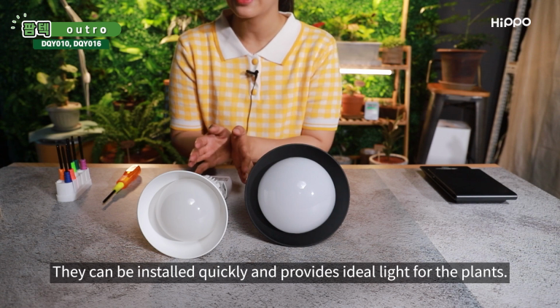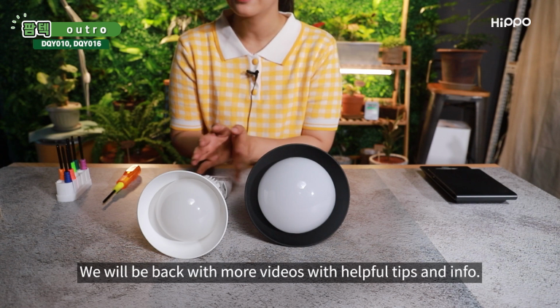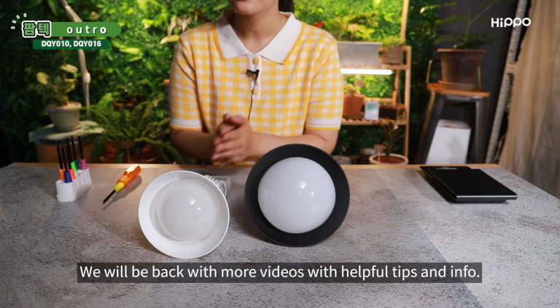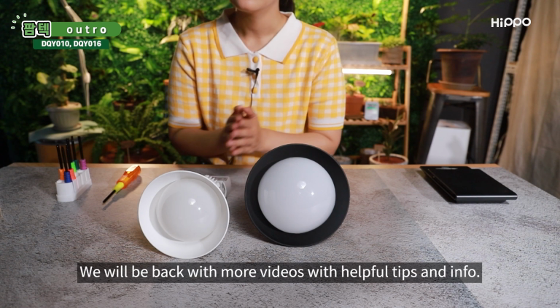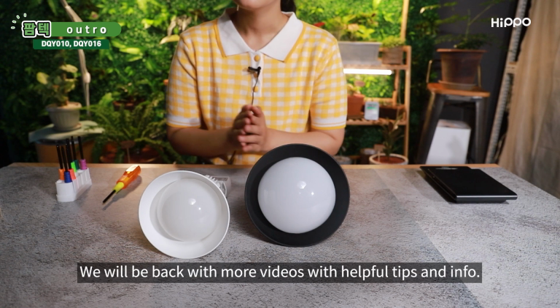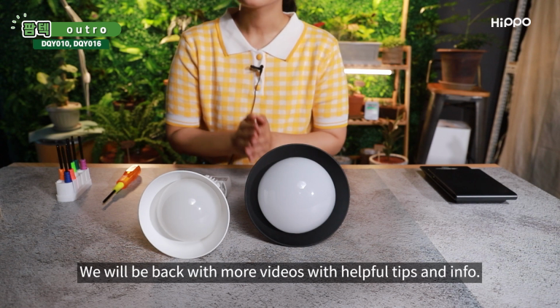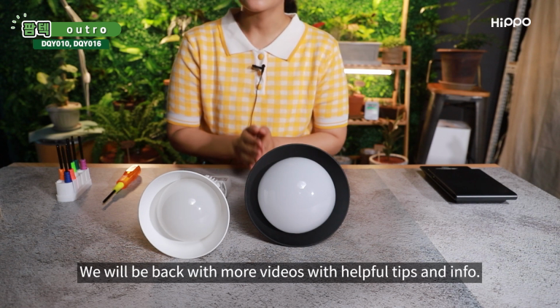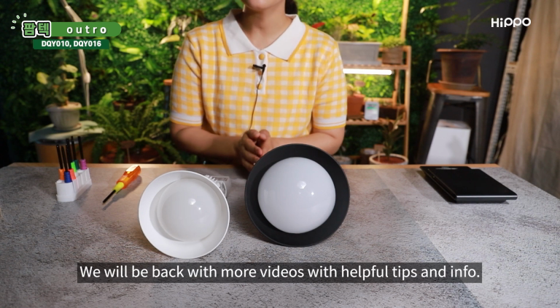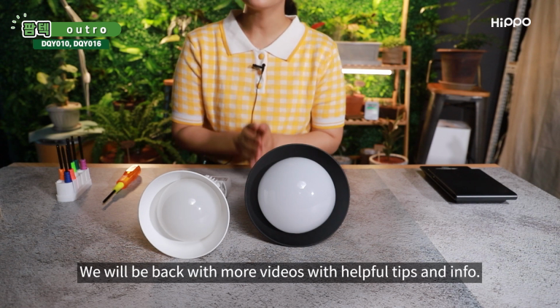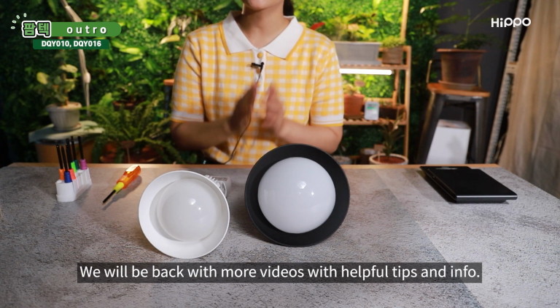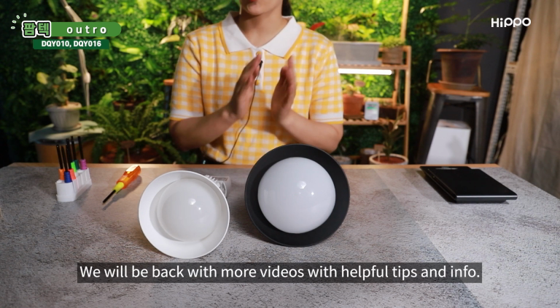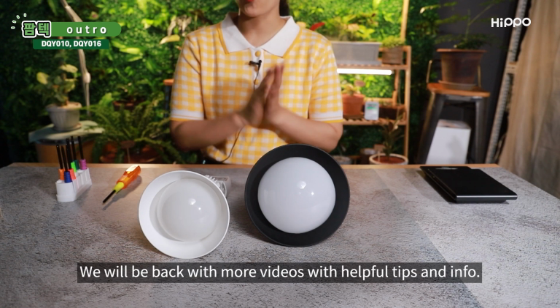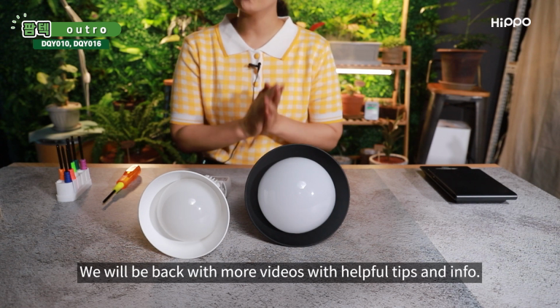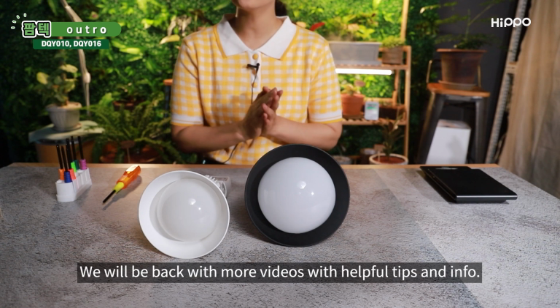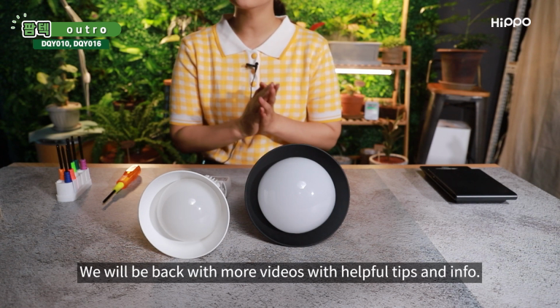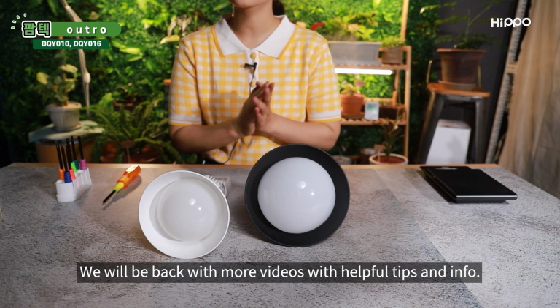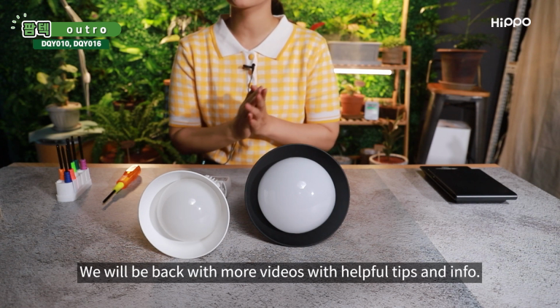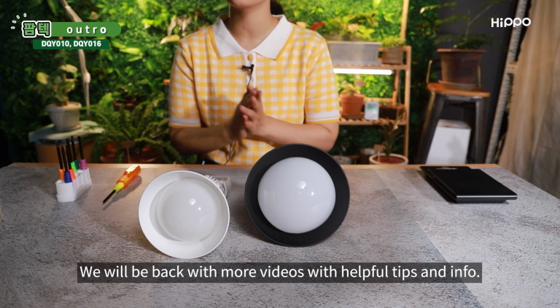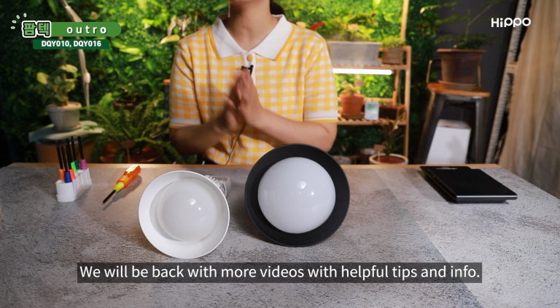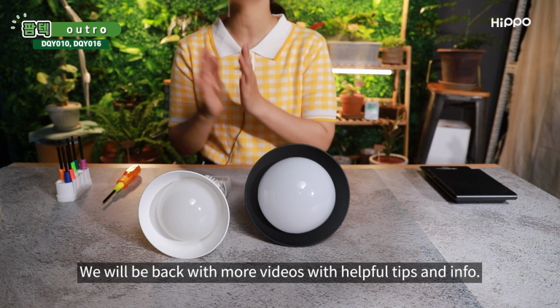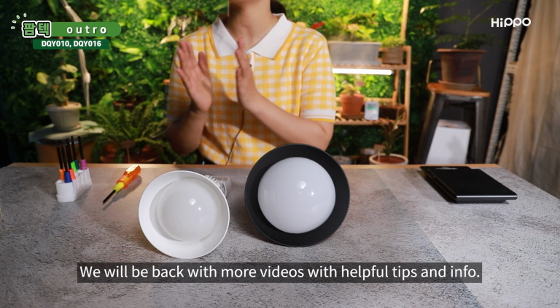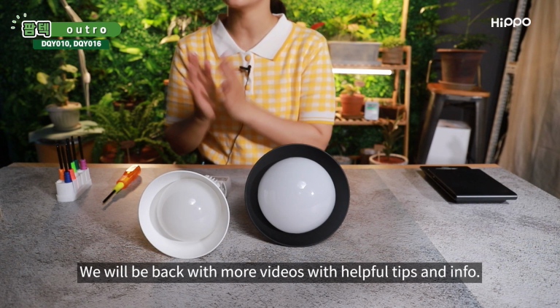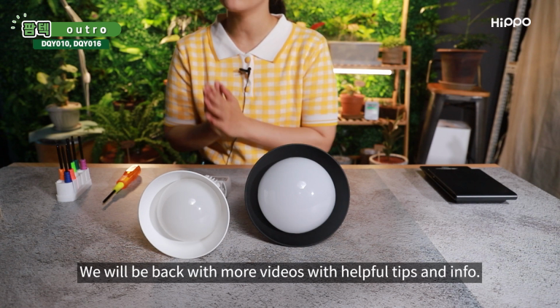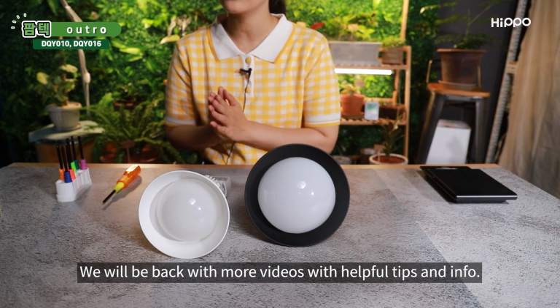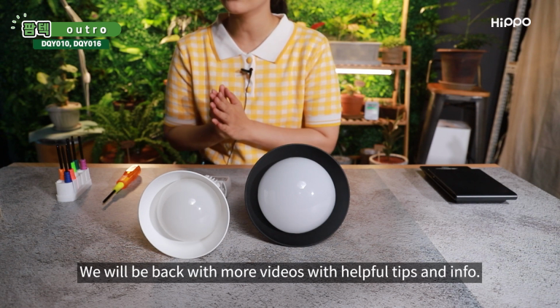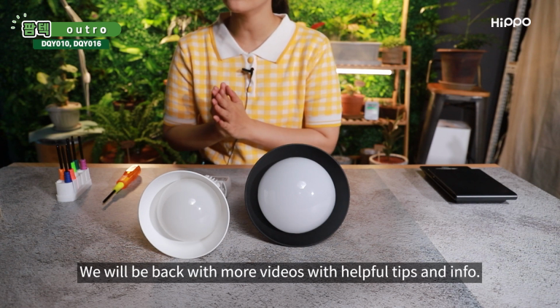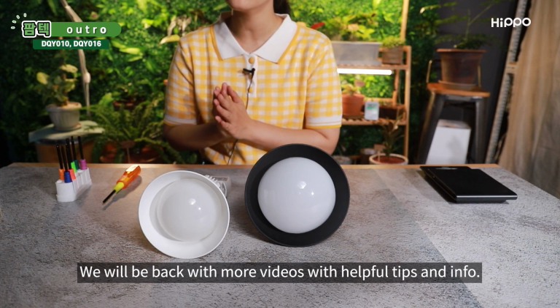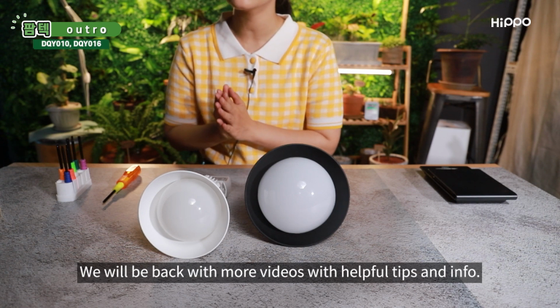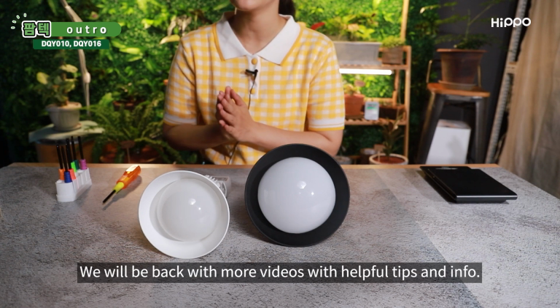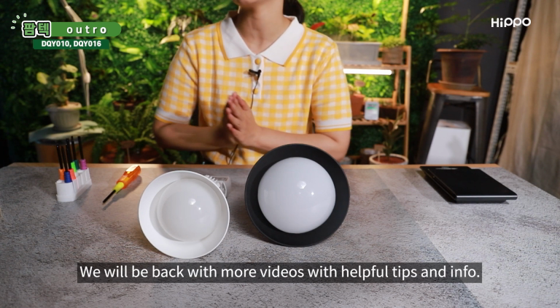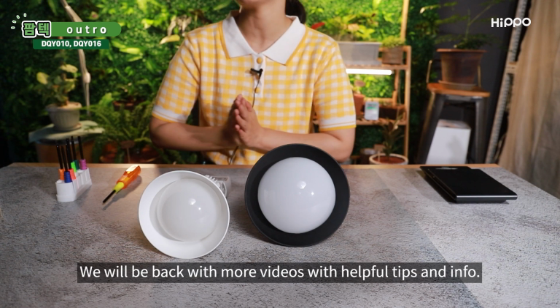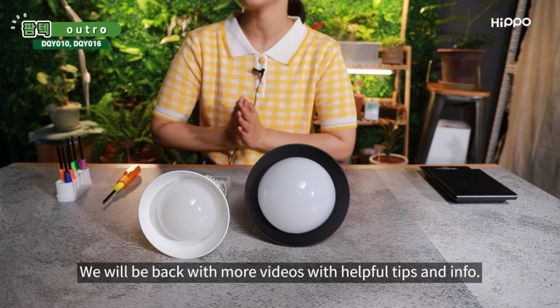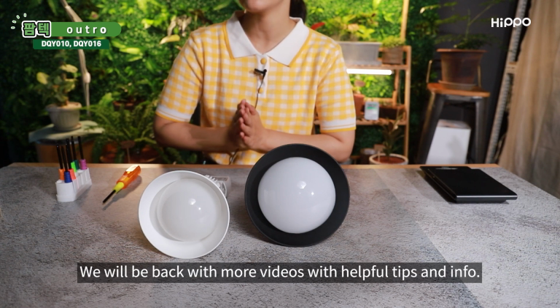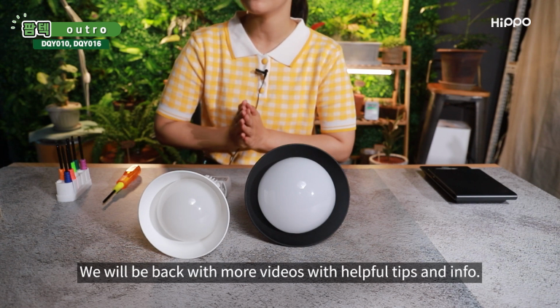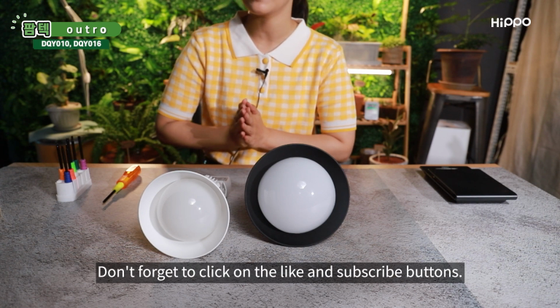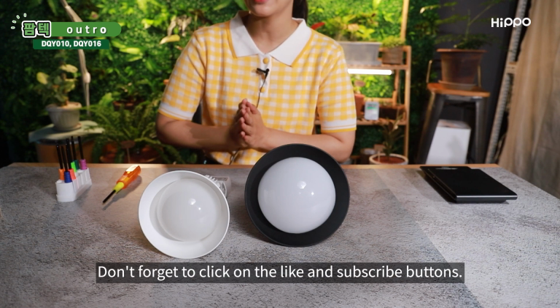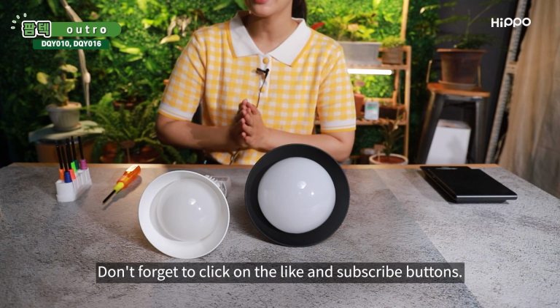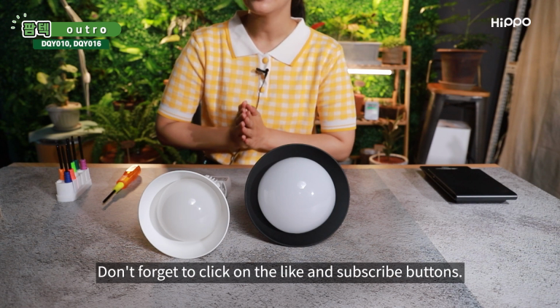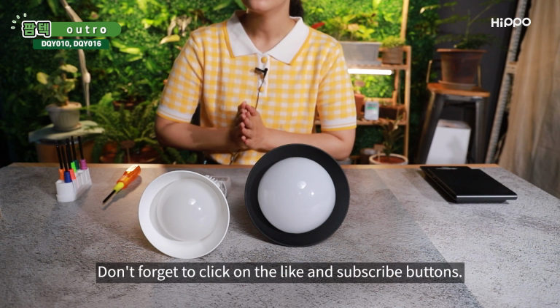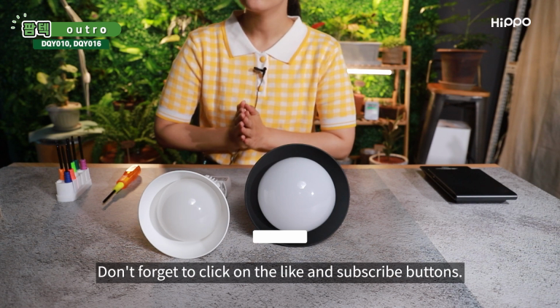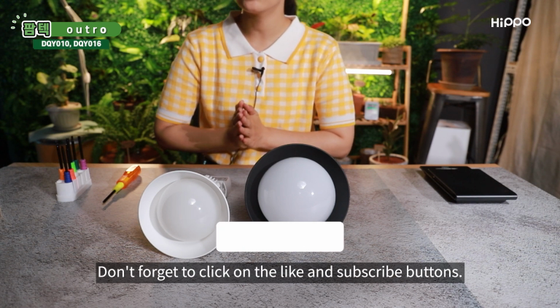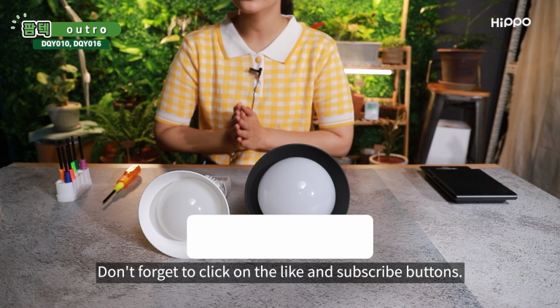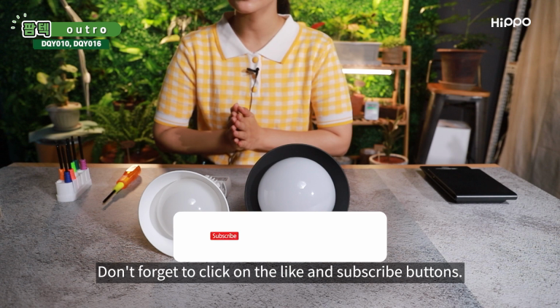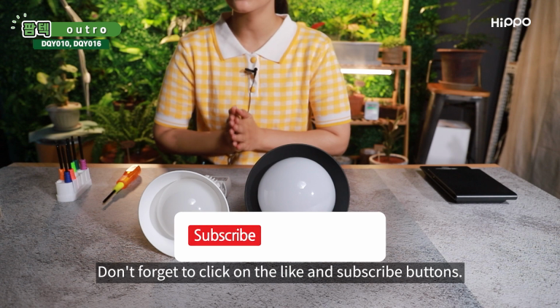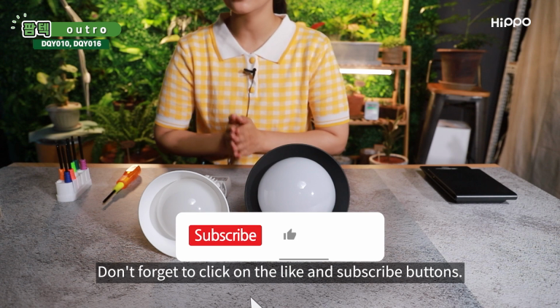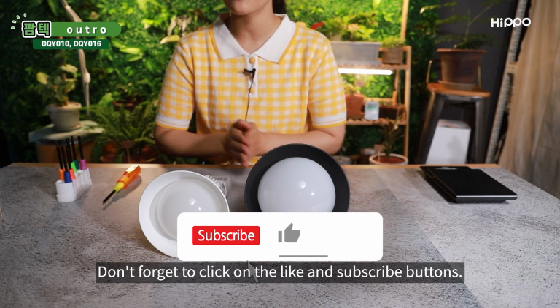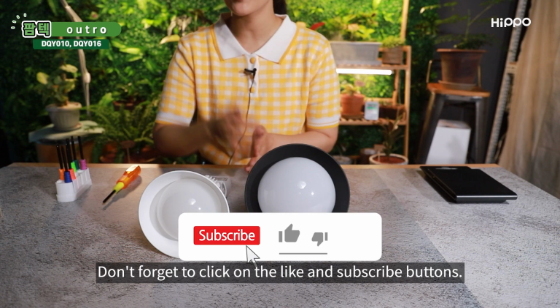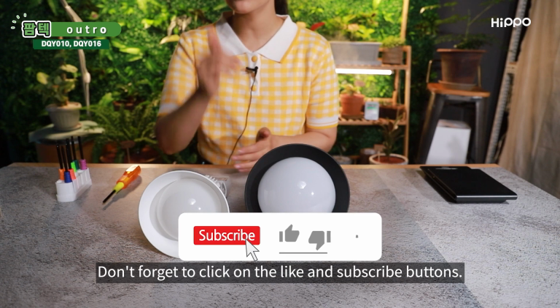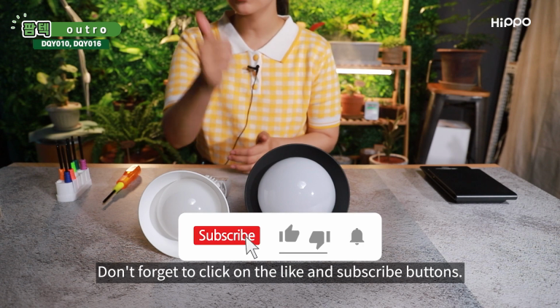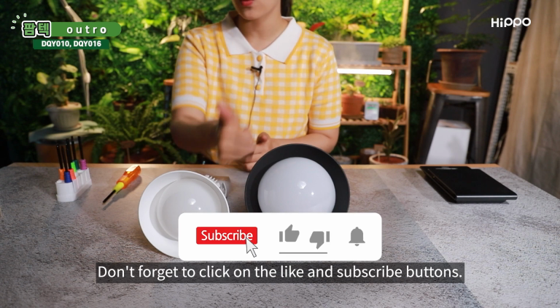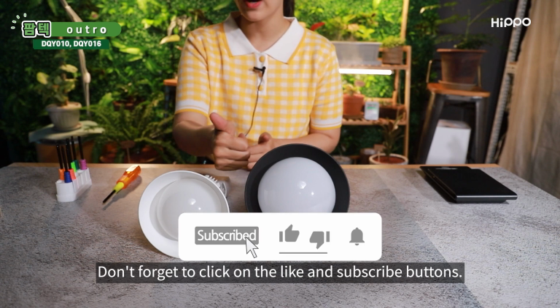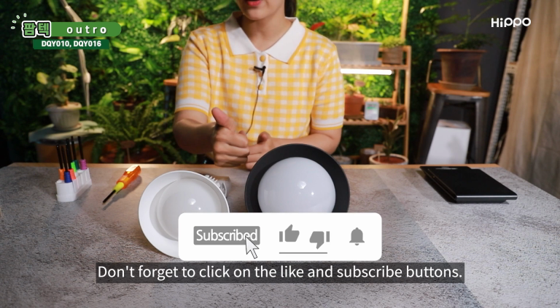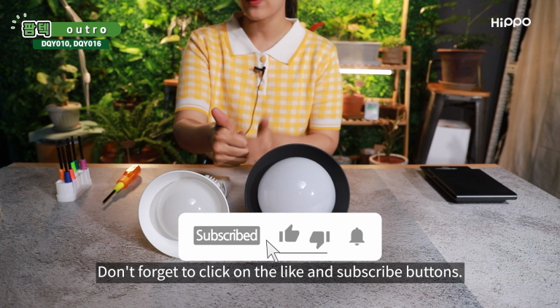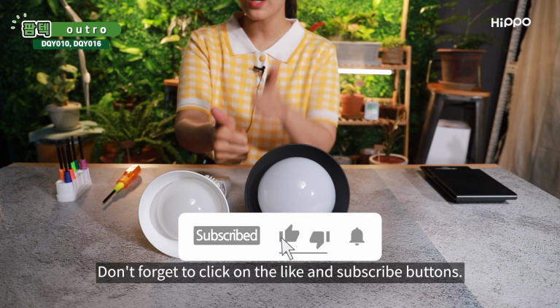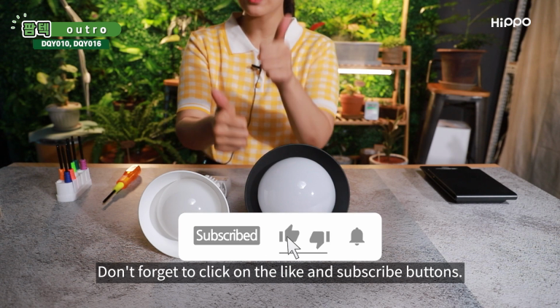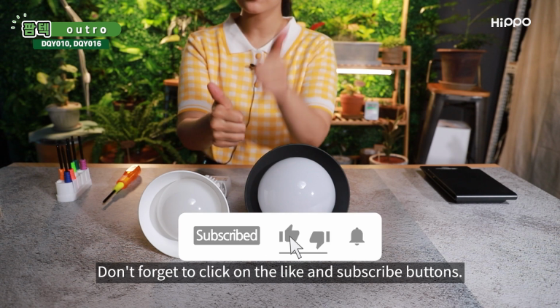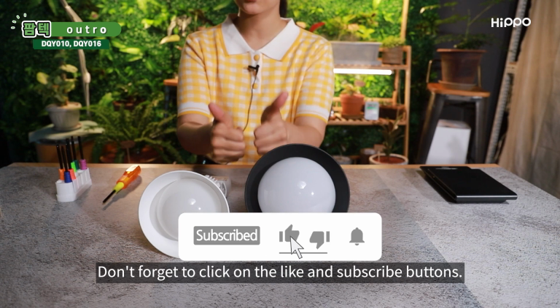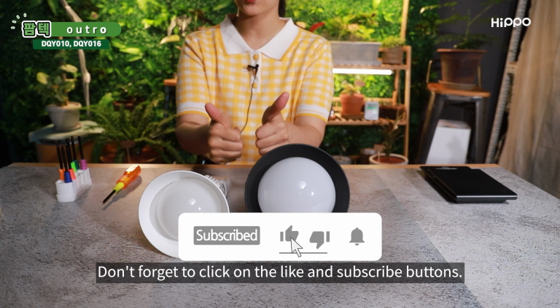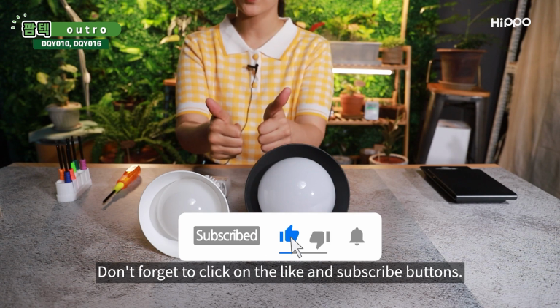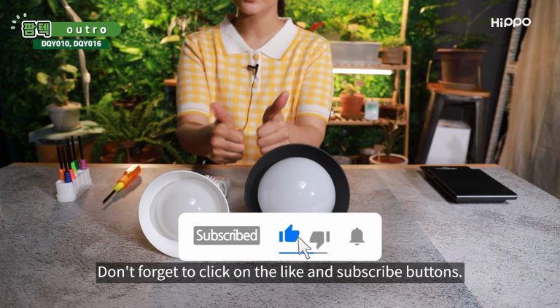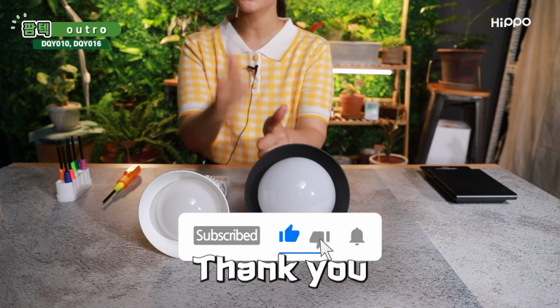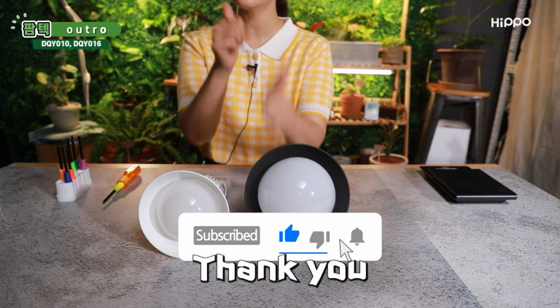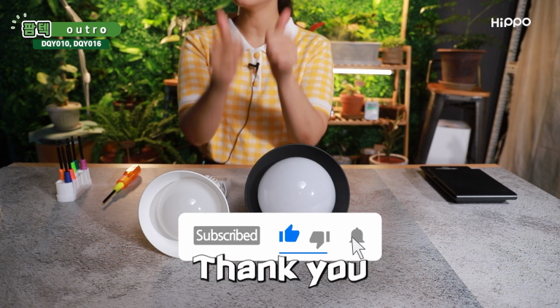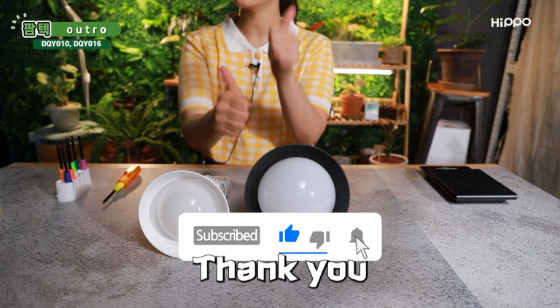We will be back with more videos with helpful tips and info. Don't forget to click on the like and subscribe buttons. Thank you!